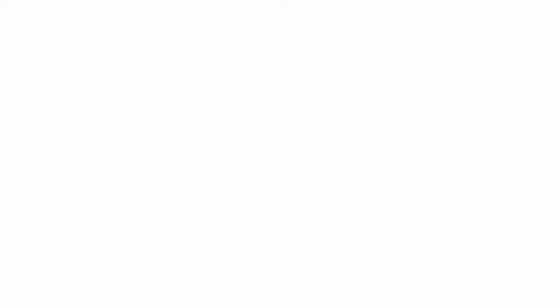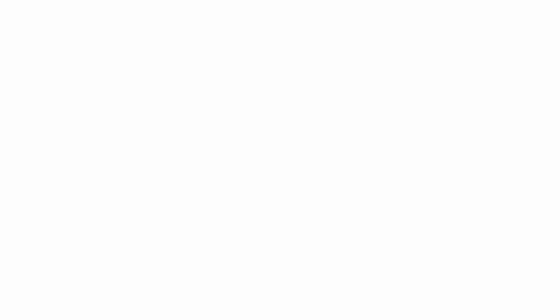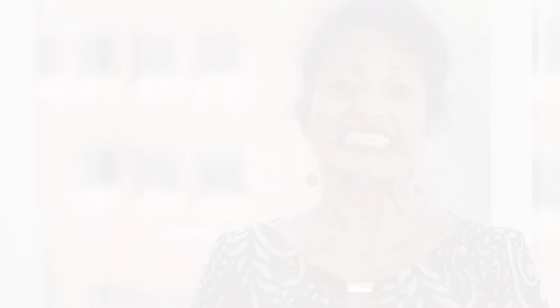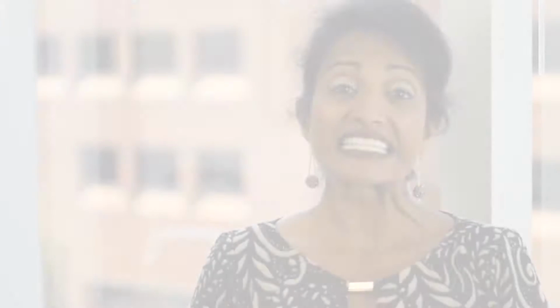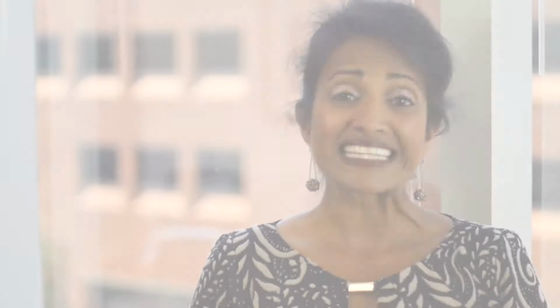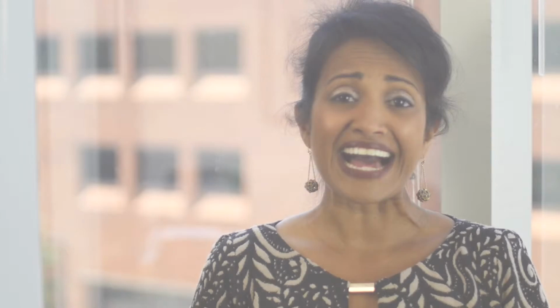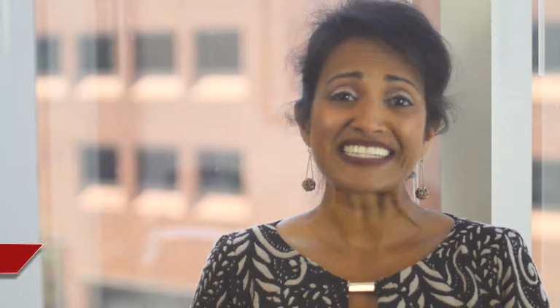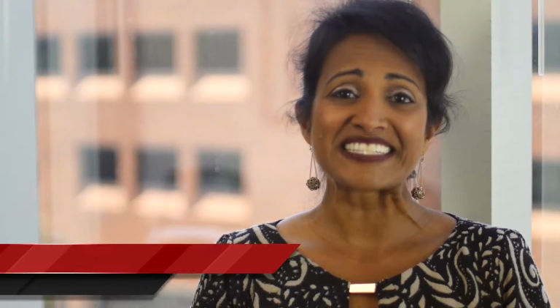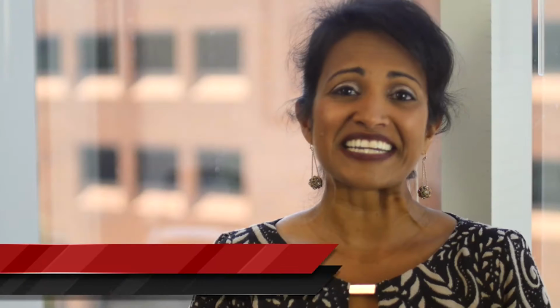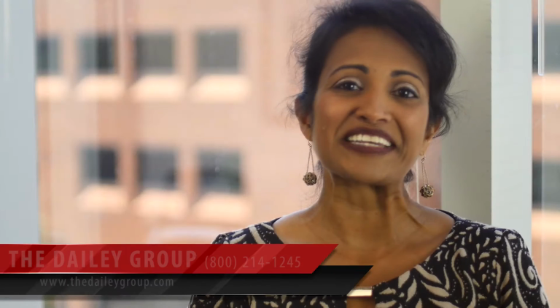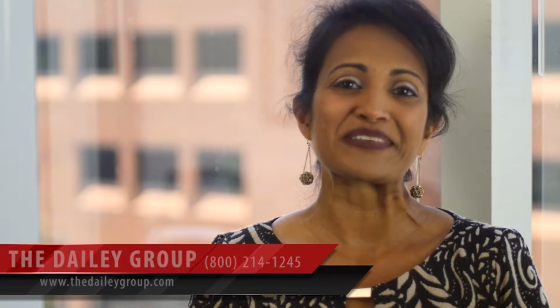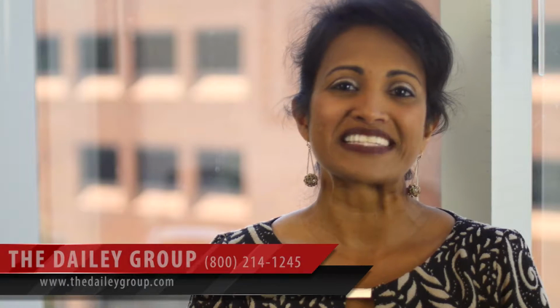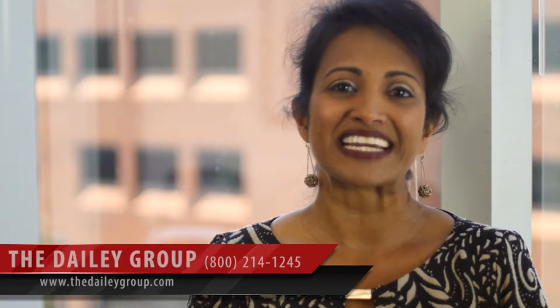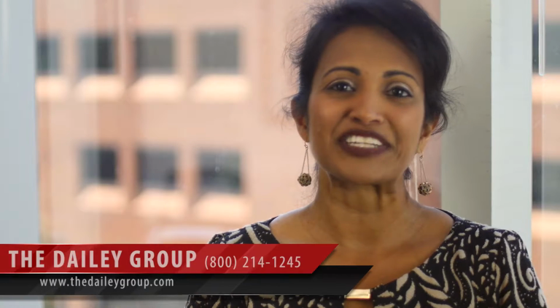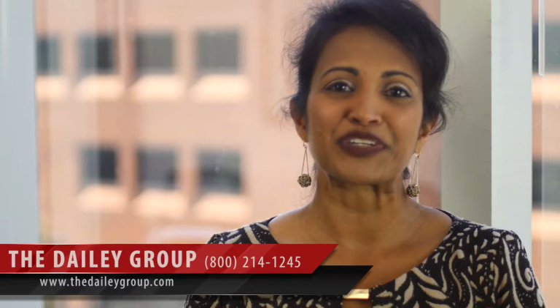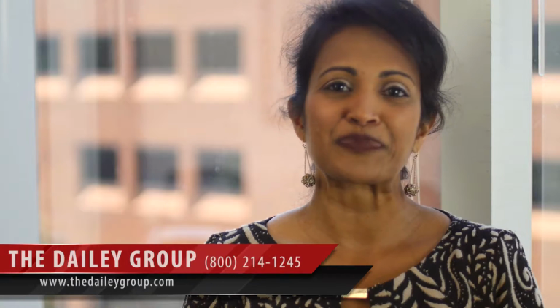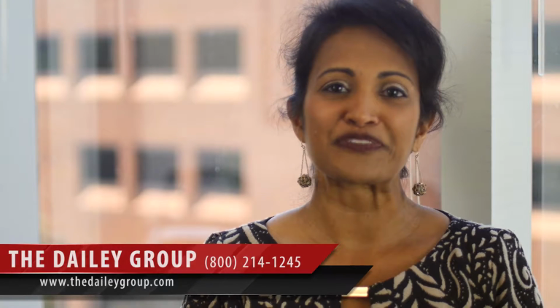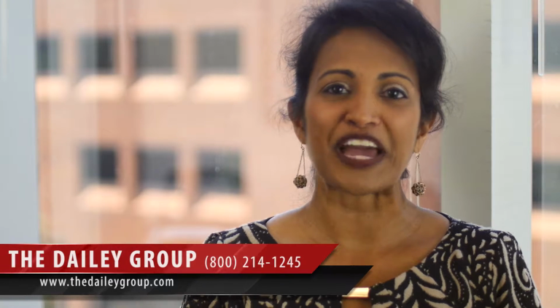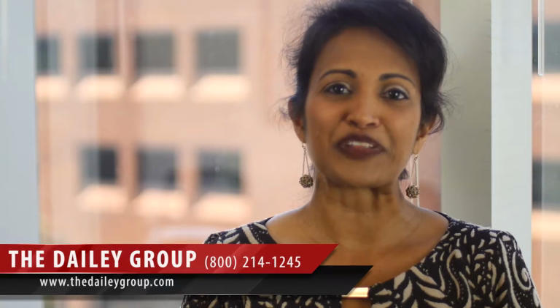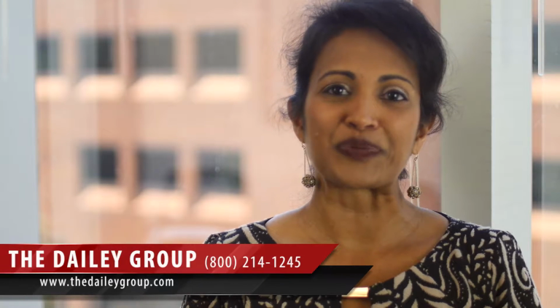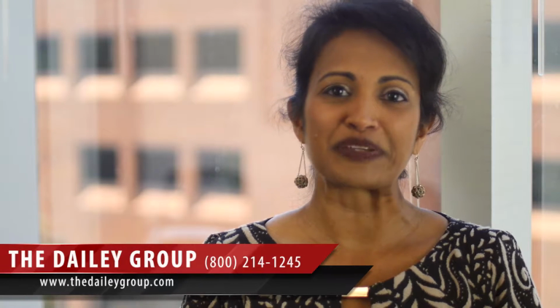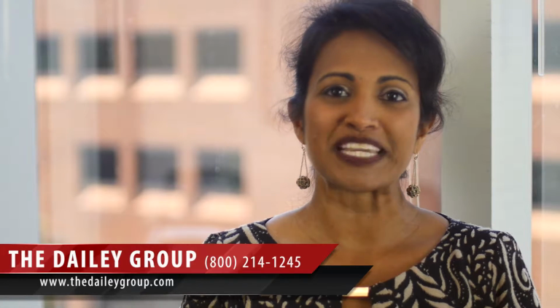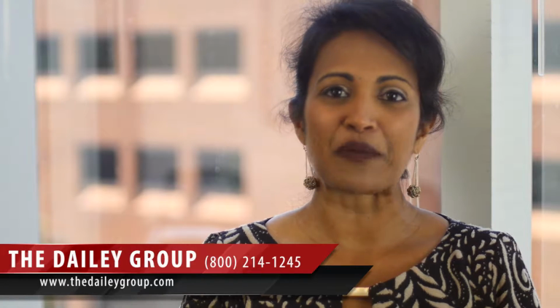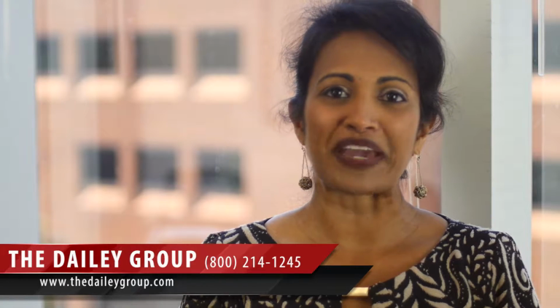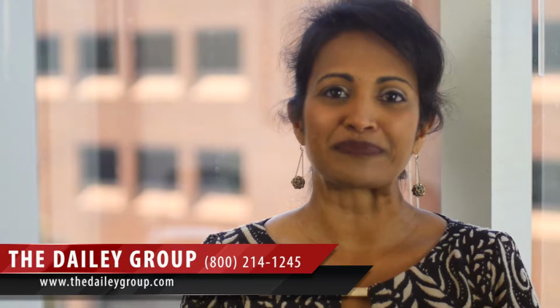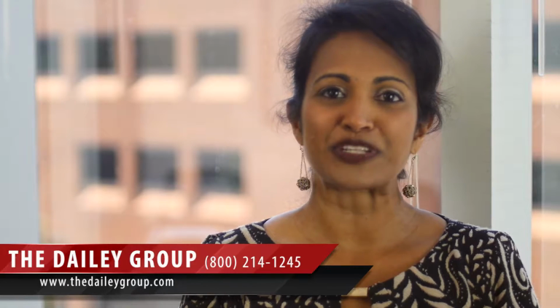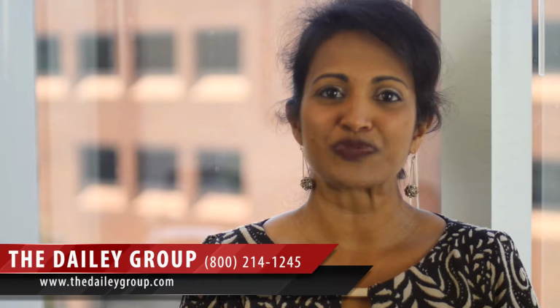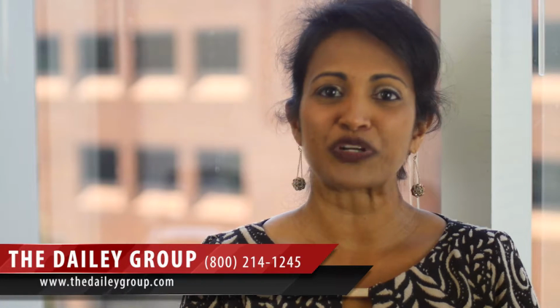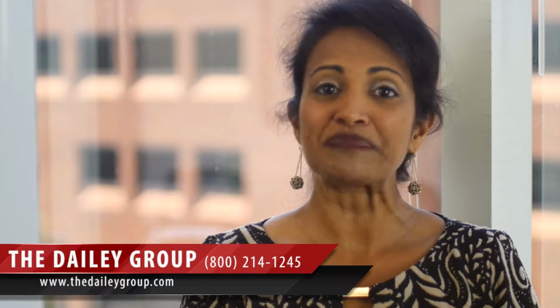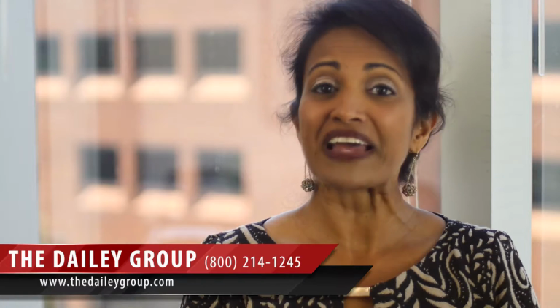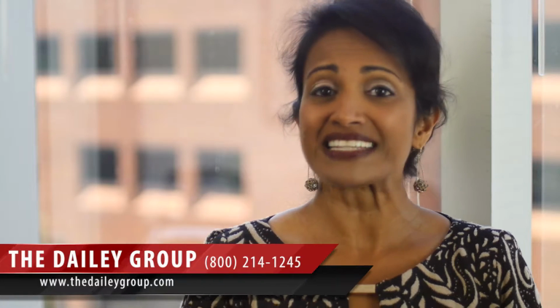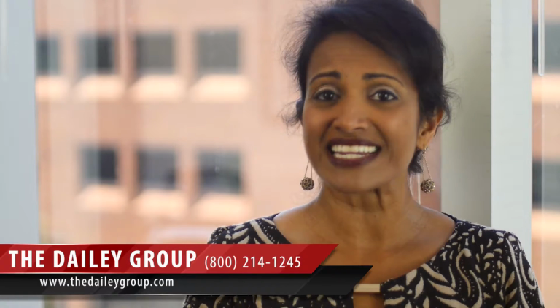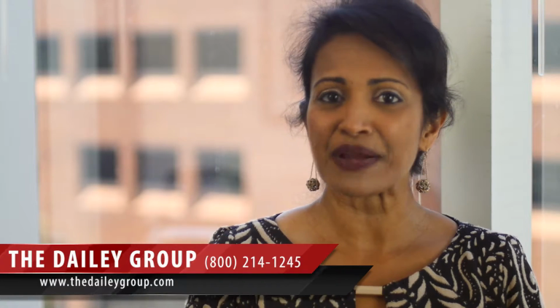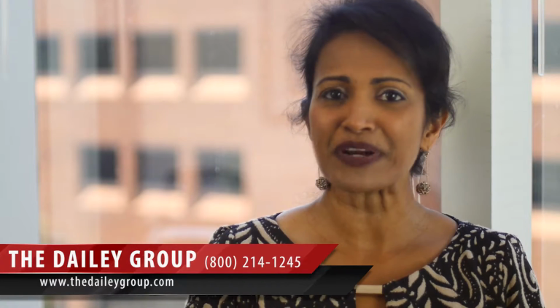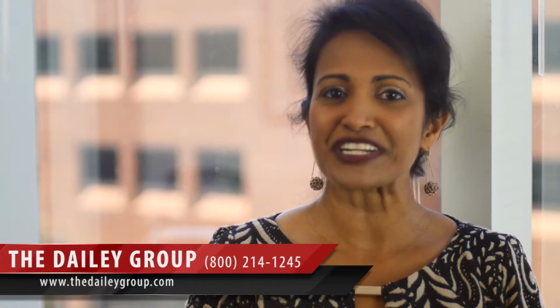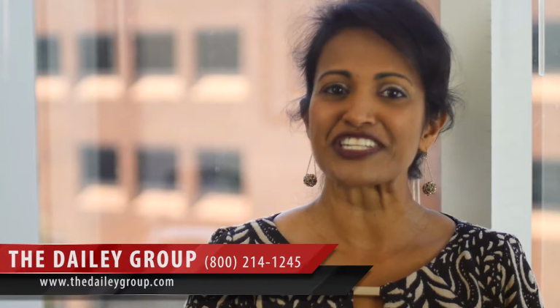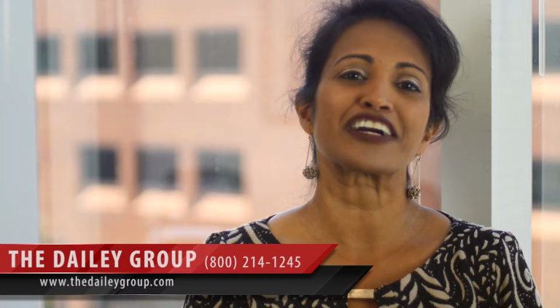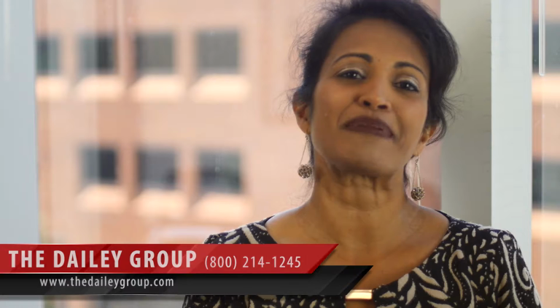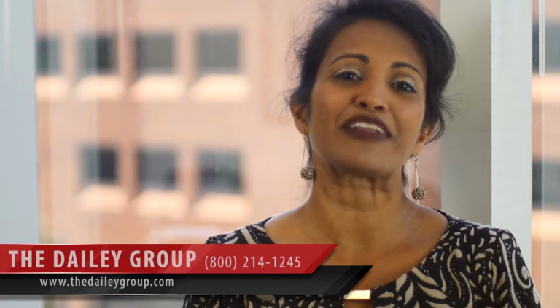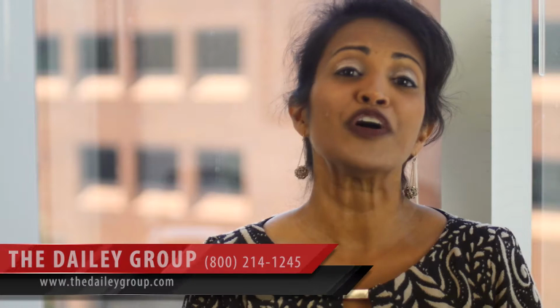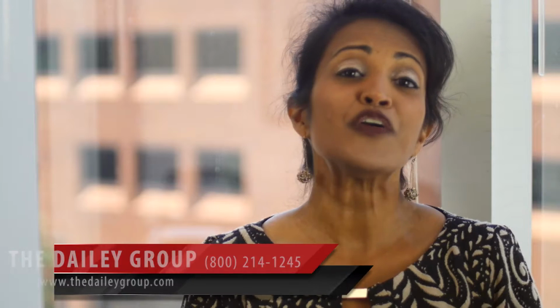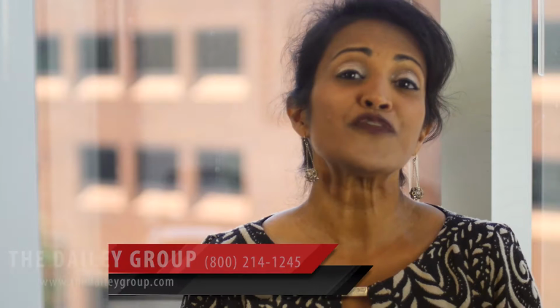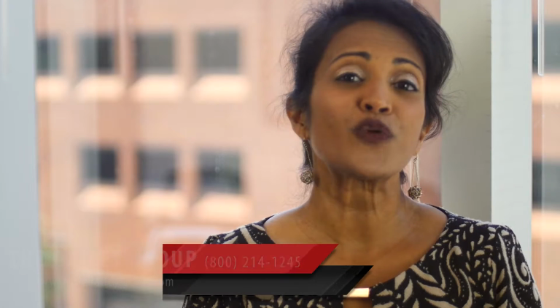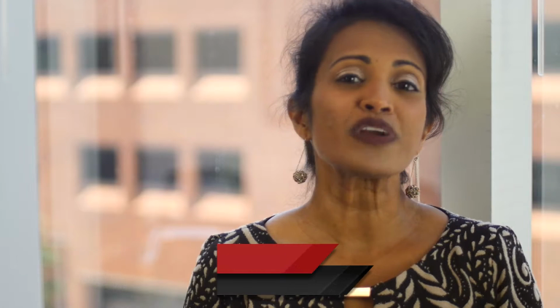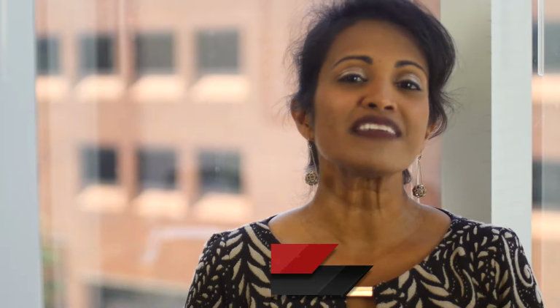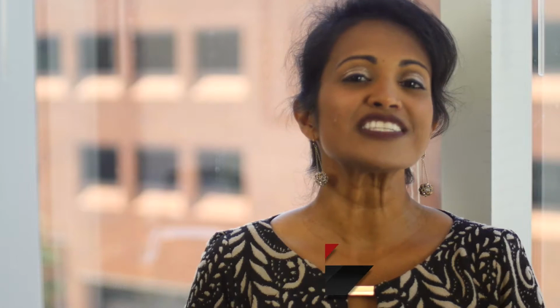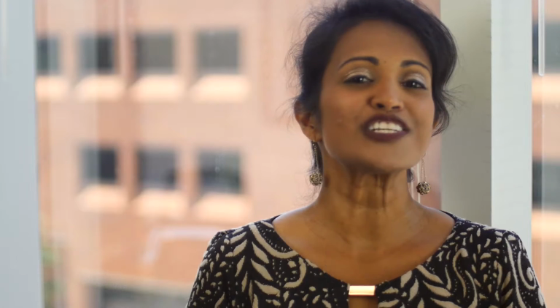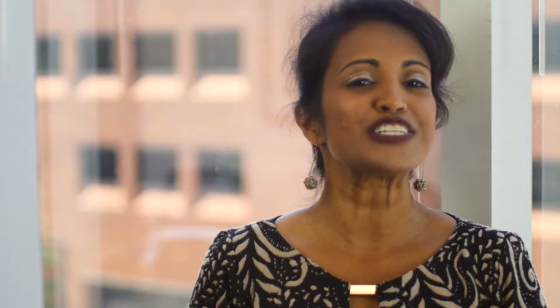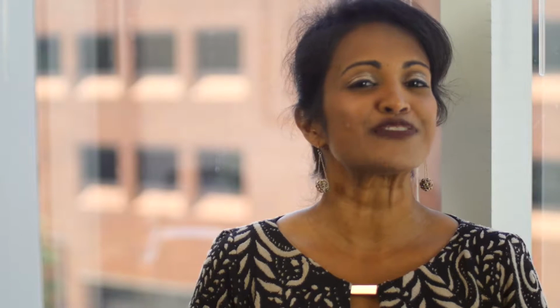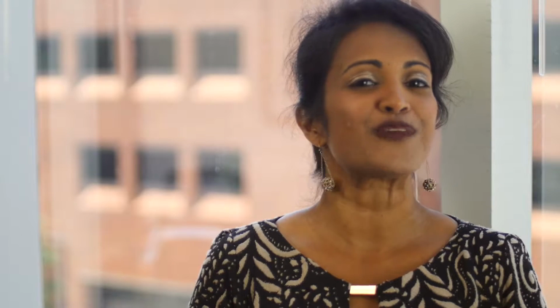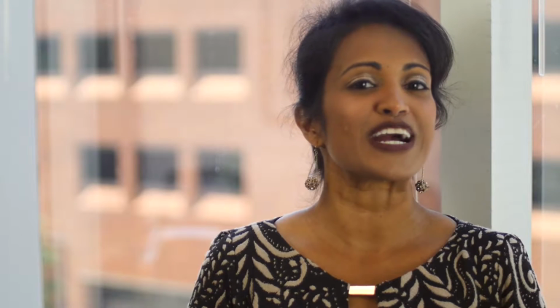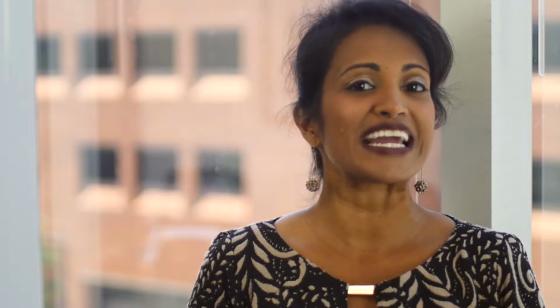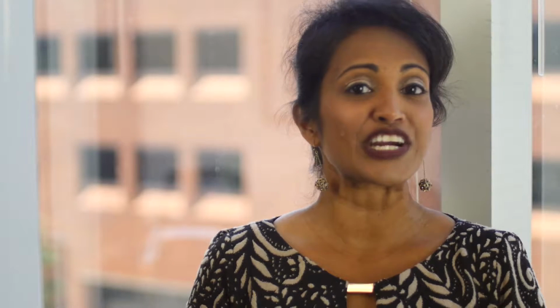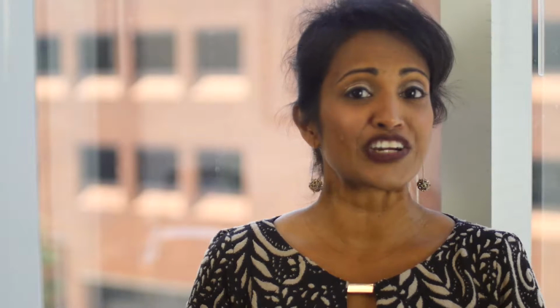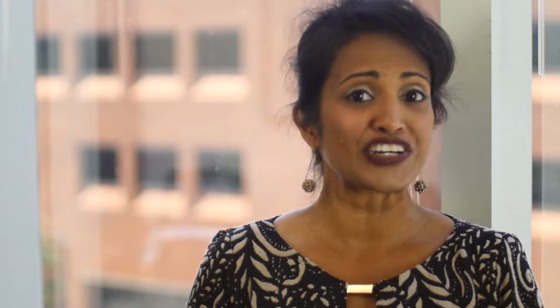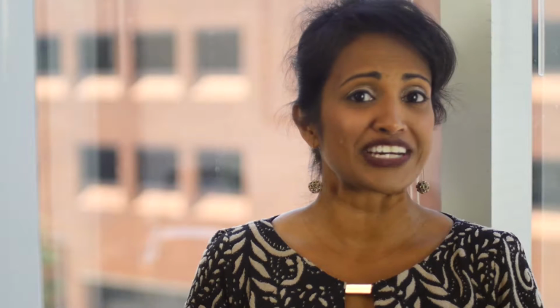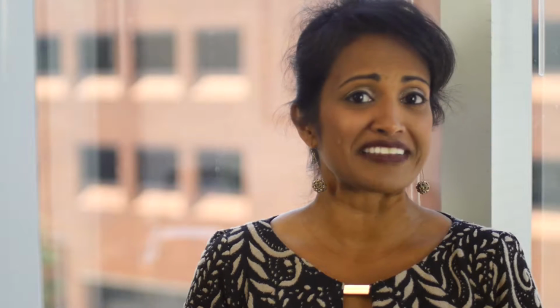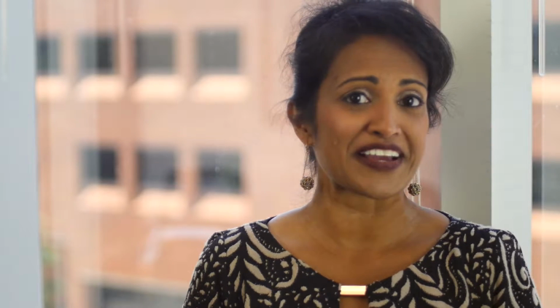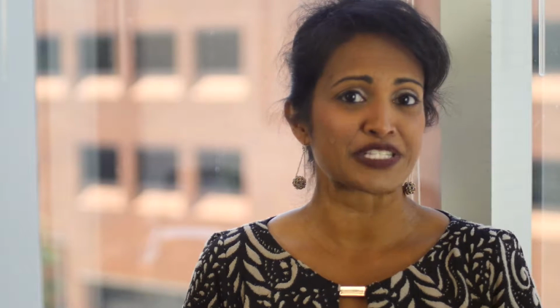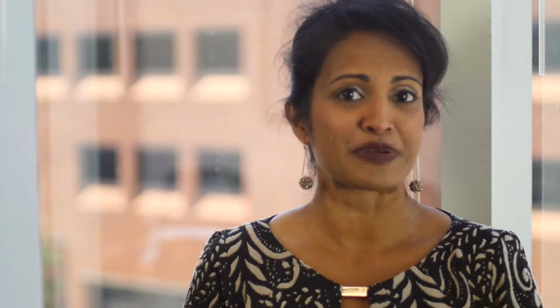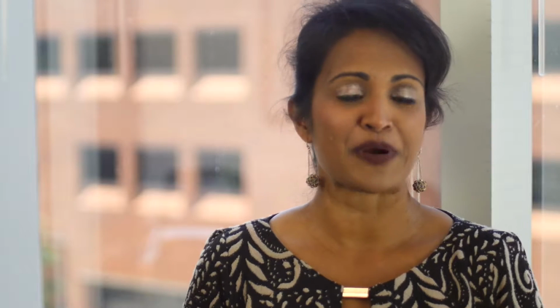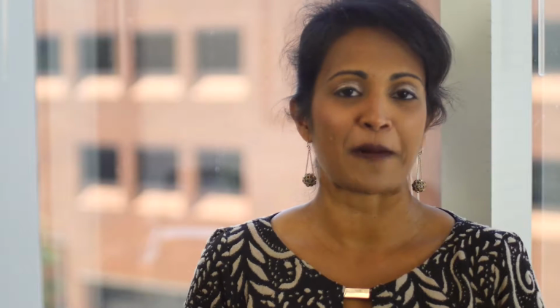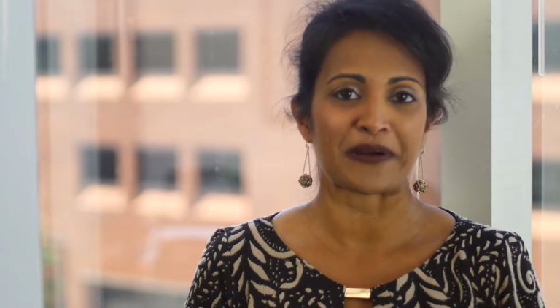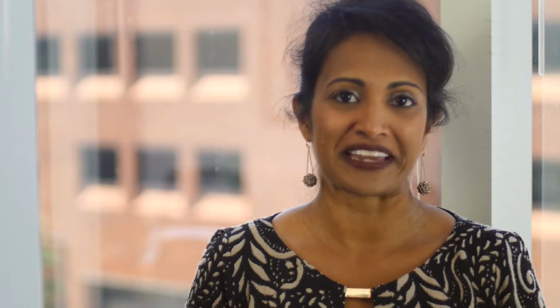This is Alice Daly with The Daly Group of Keller Williams Gateway in Baltimore, and today we're going to talk about four things to look for in a good investment property.